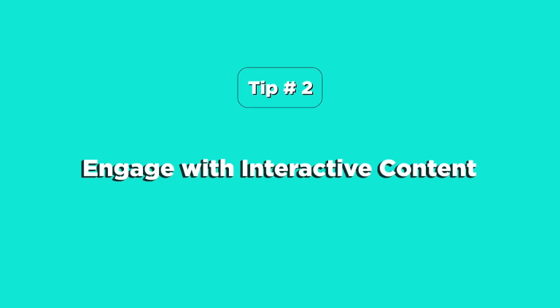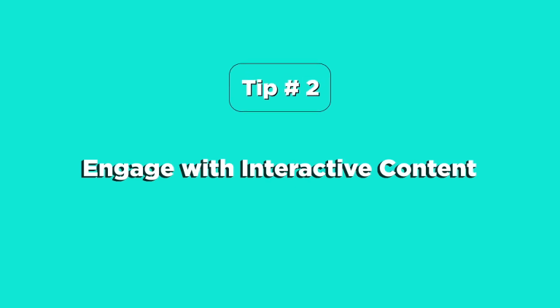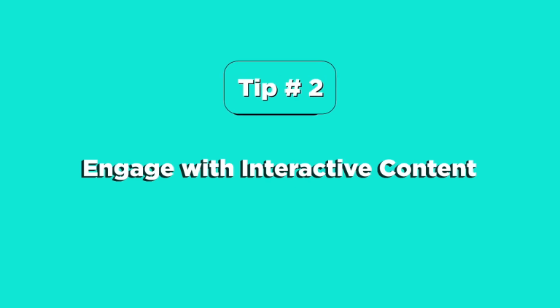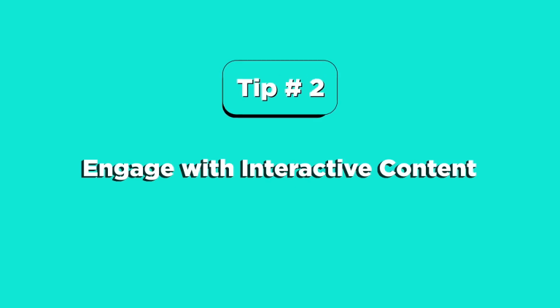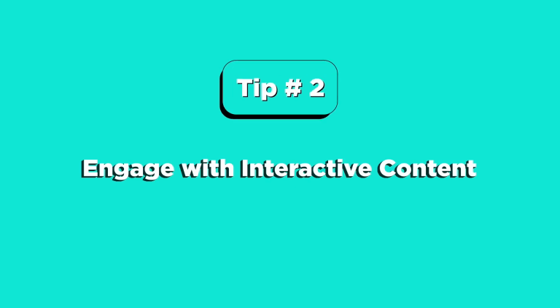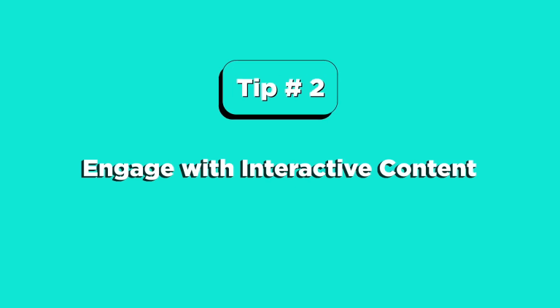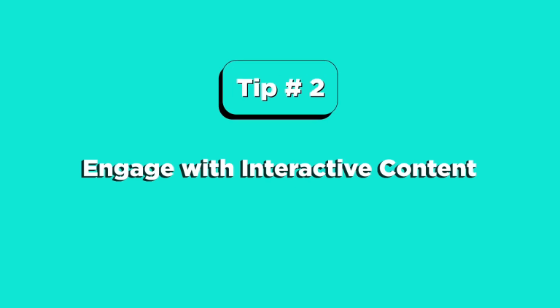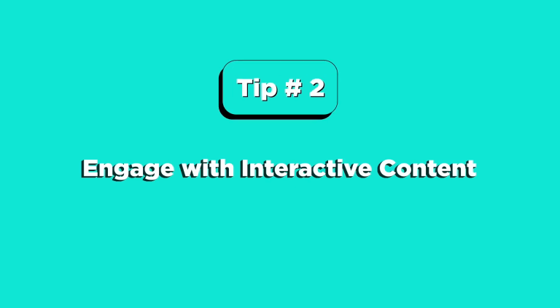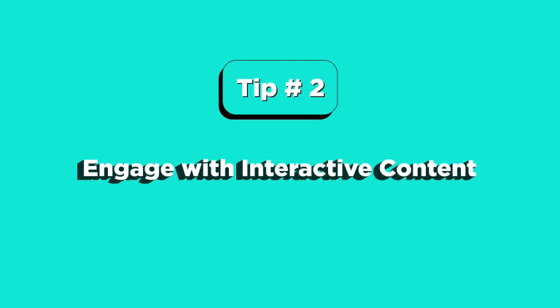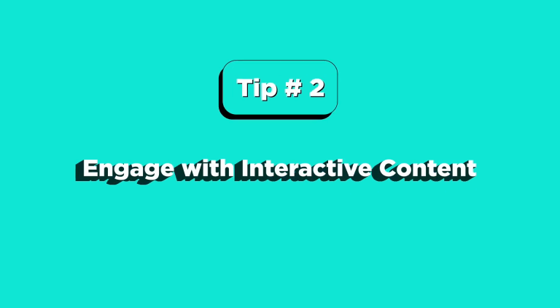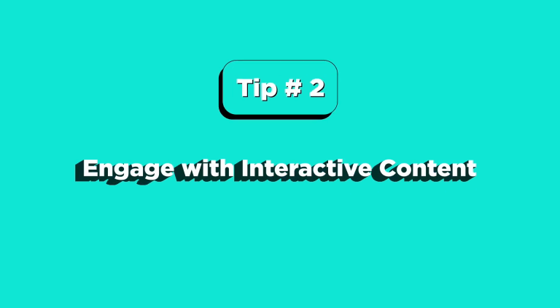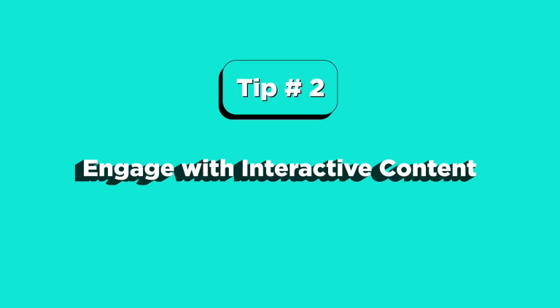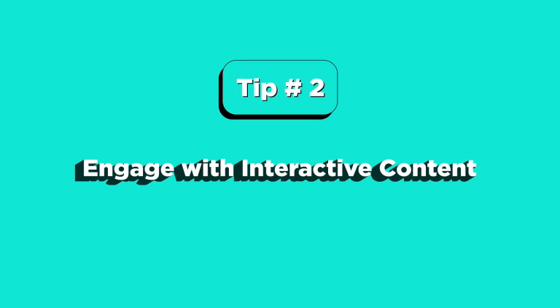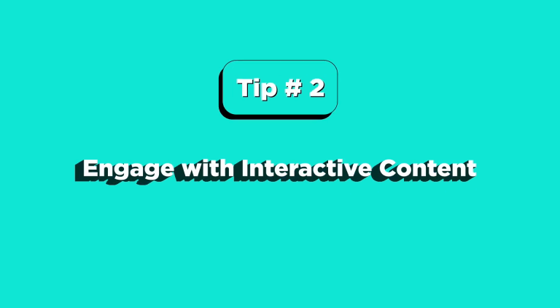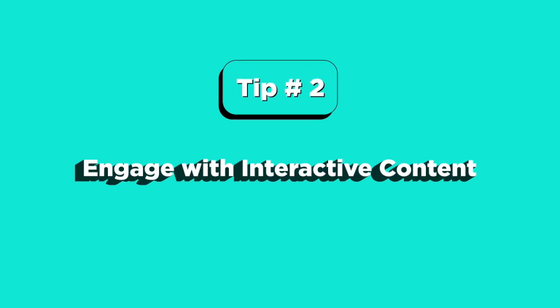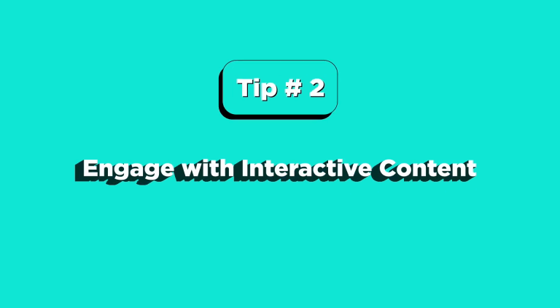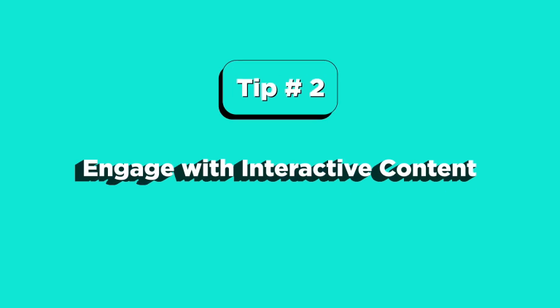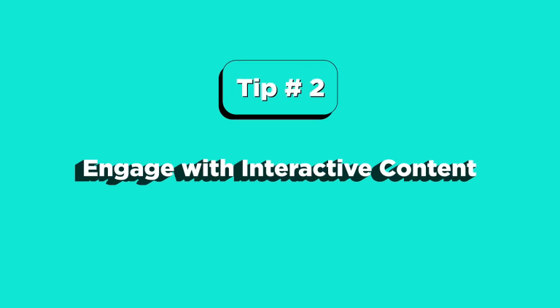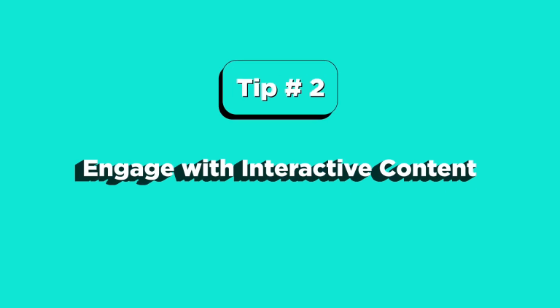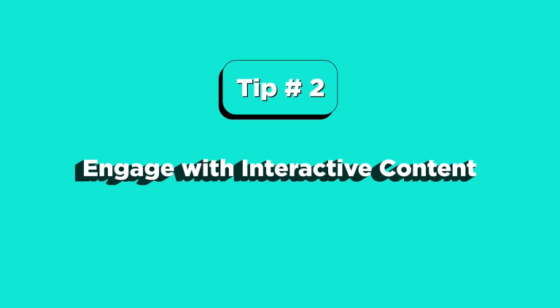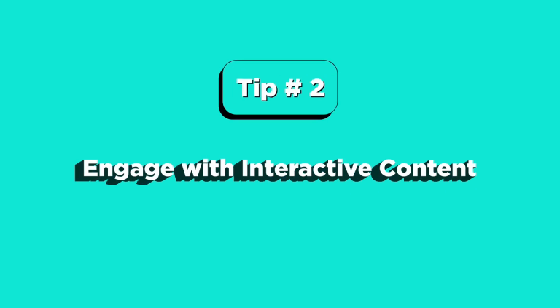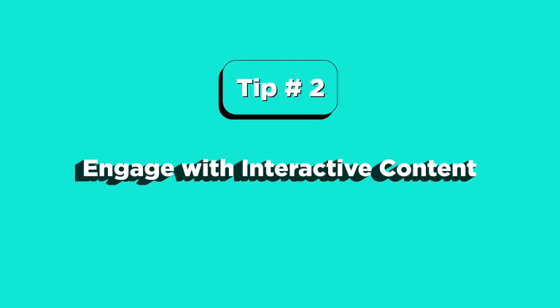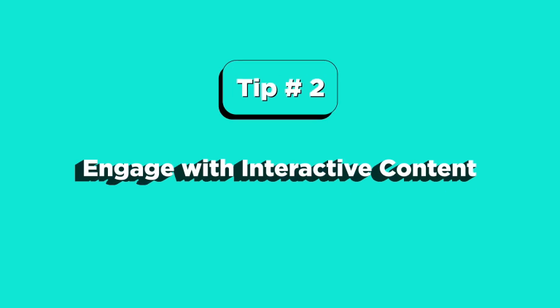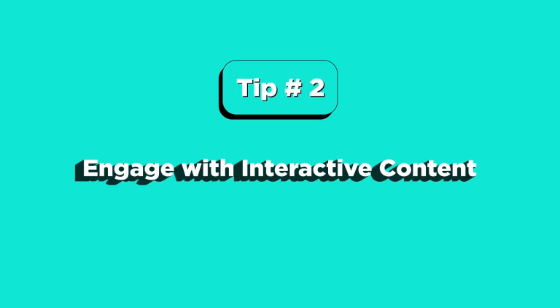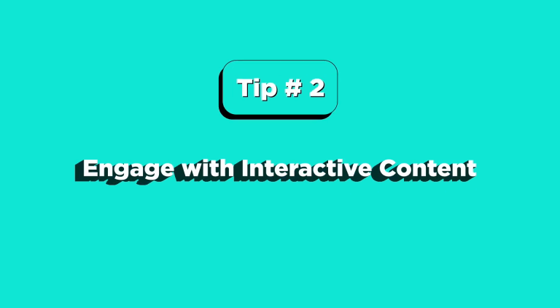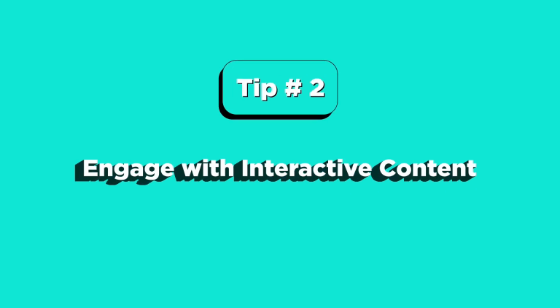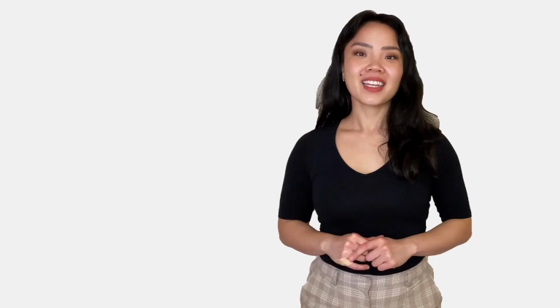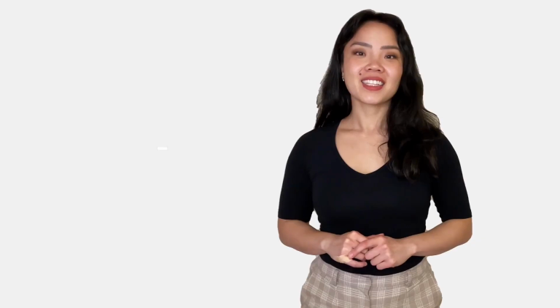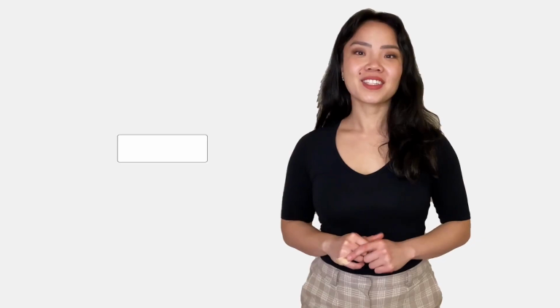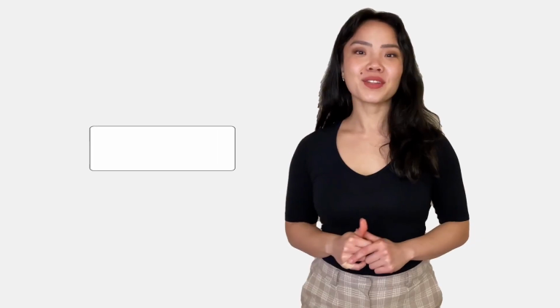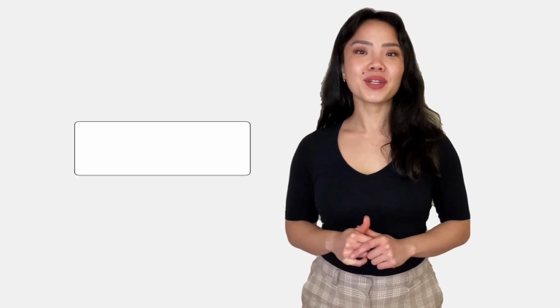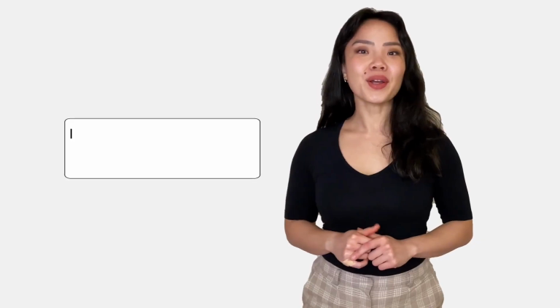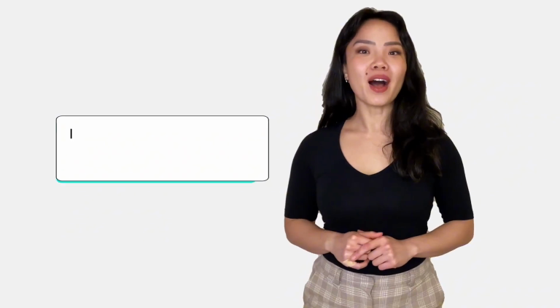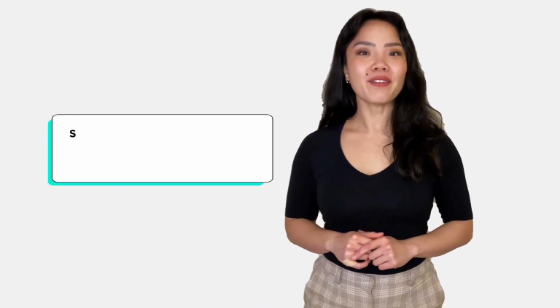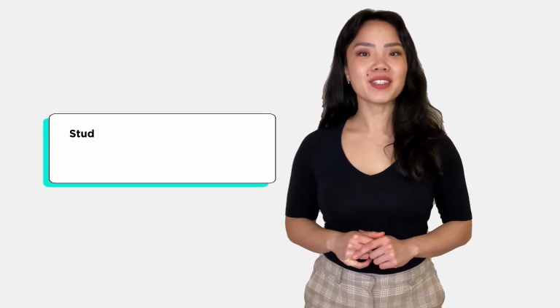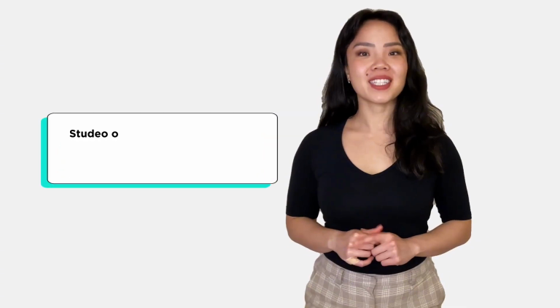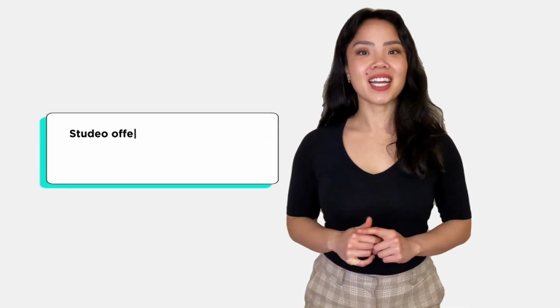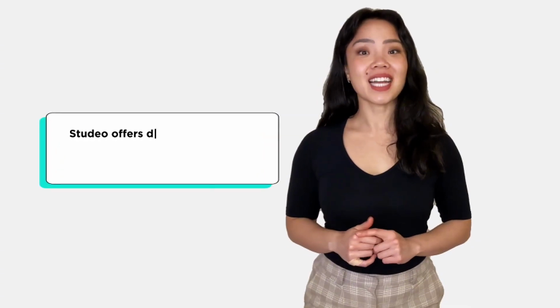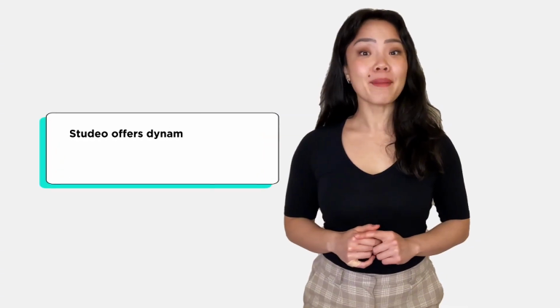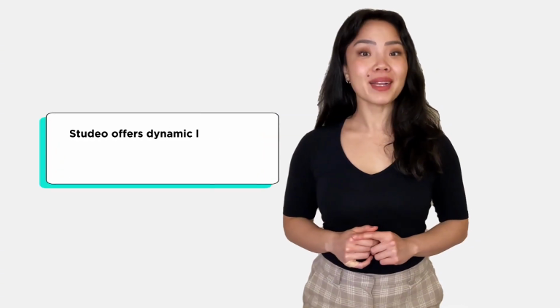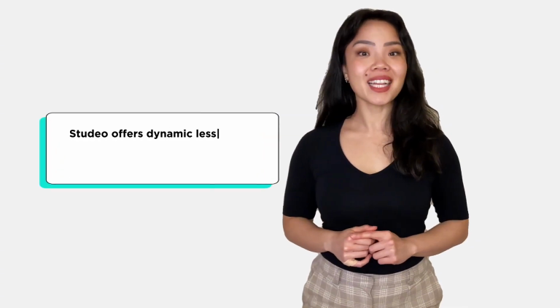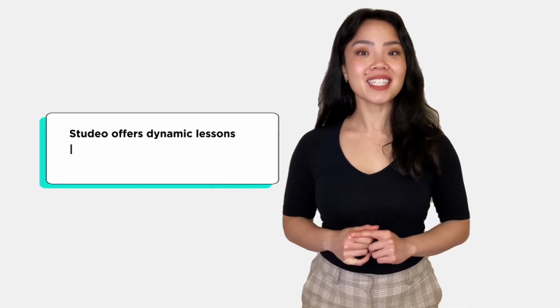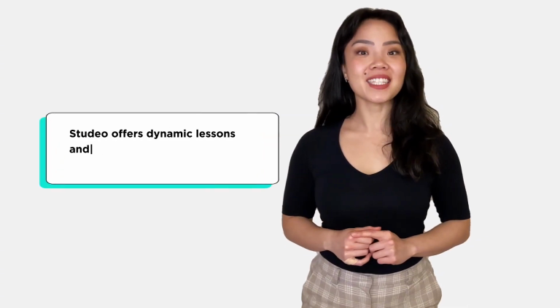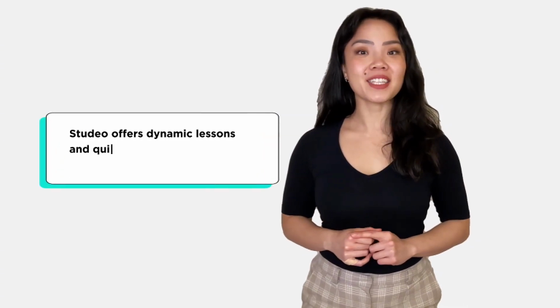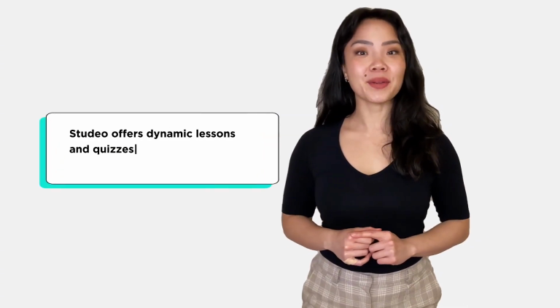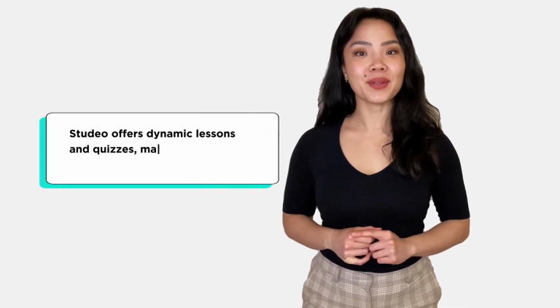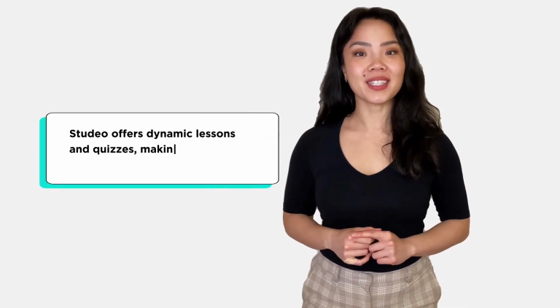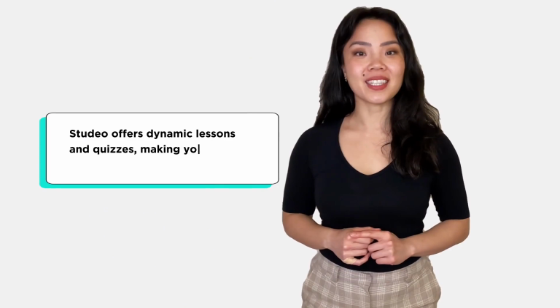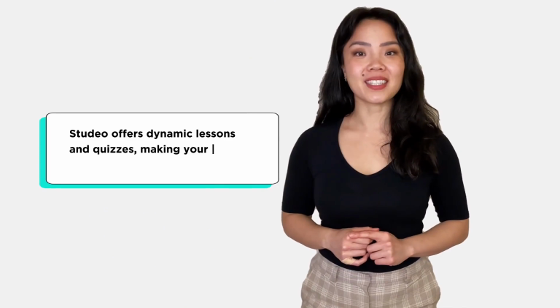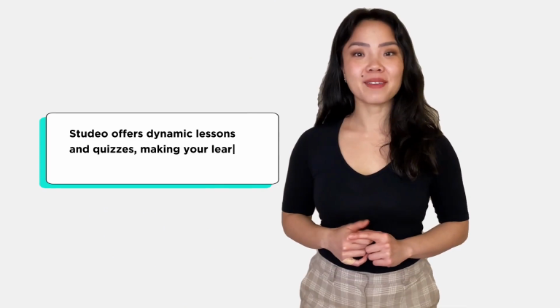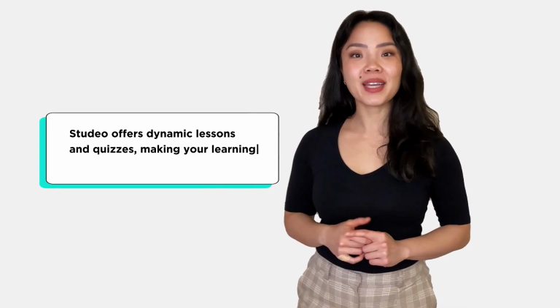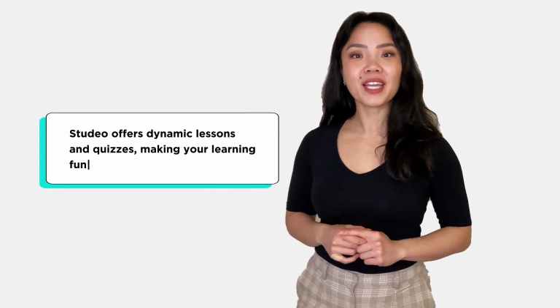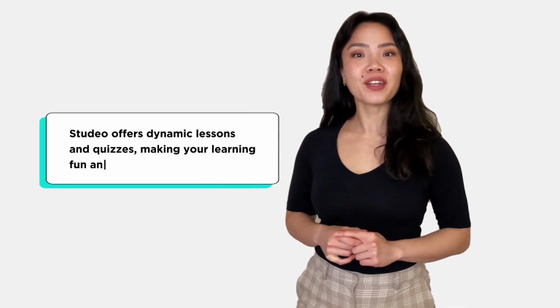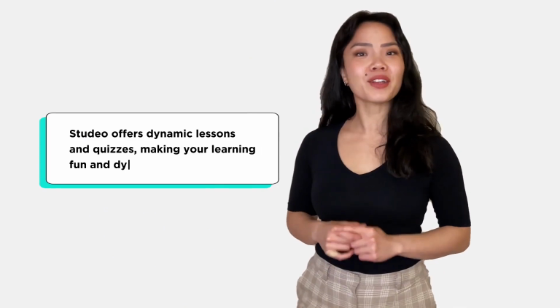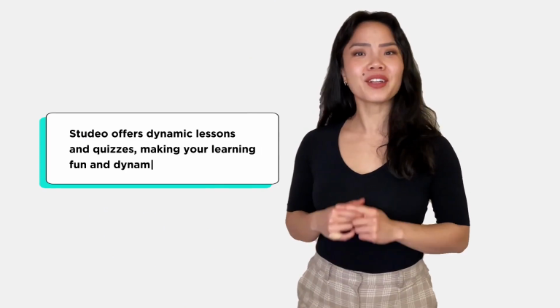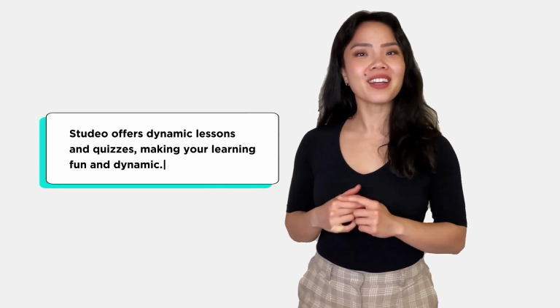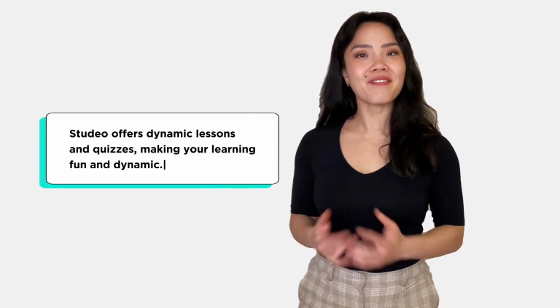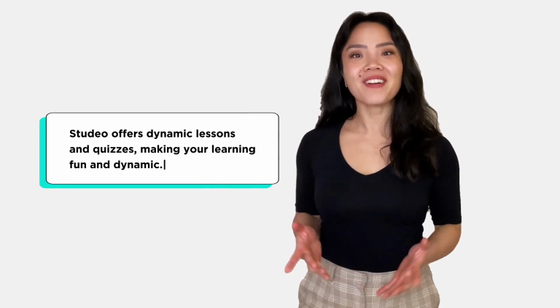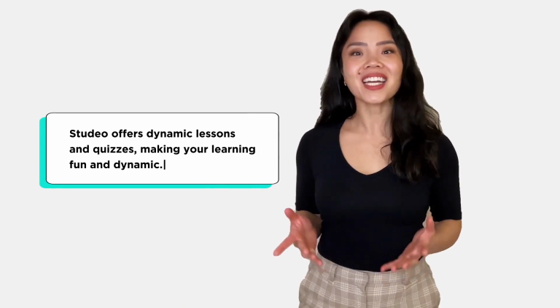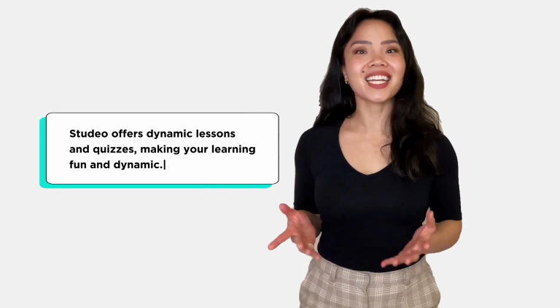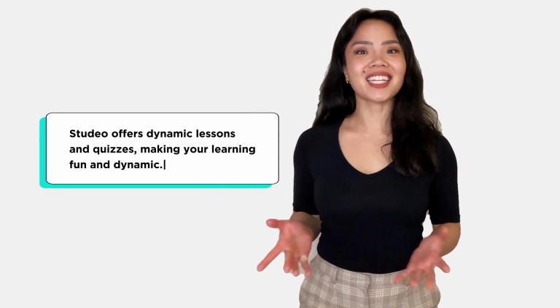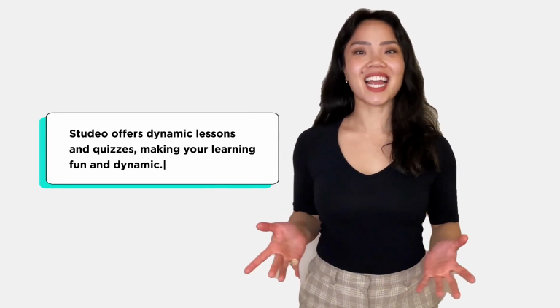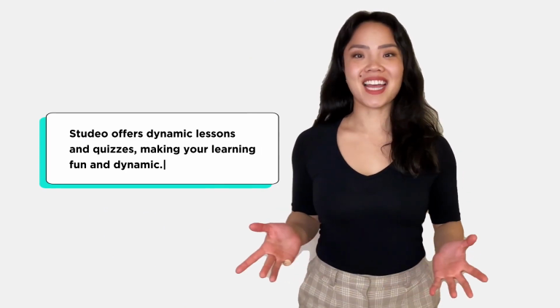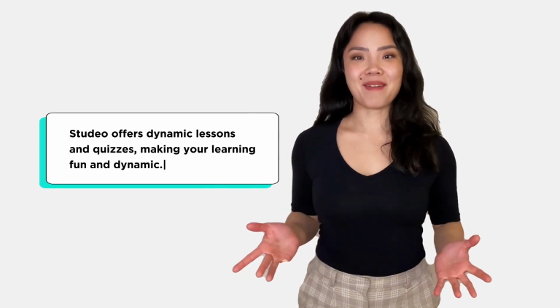Tip number two: engage with interactive content. Studio offers dynamic lessons and quizzes, making your learning fun and dynamic.